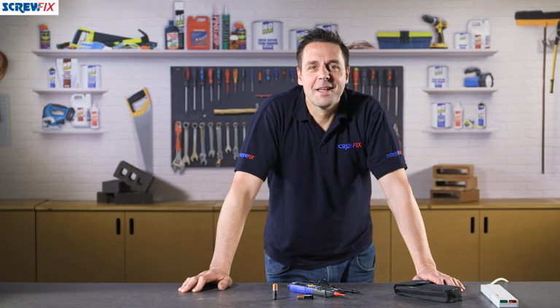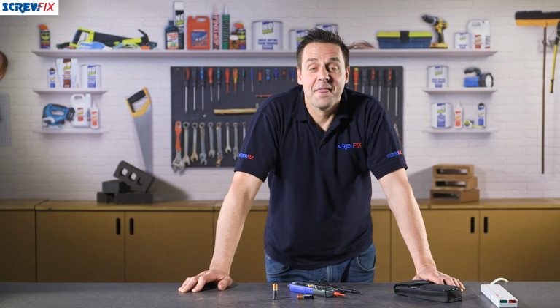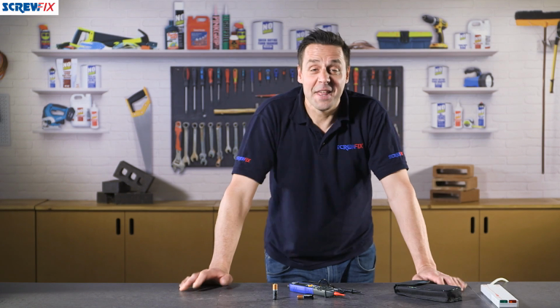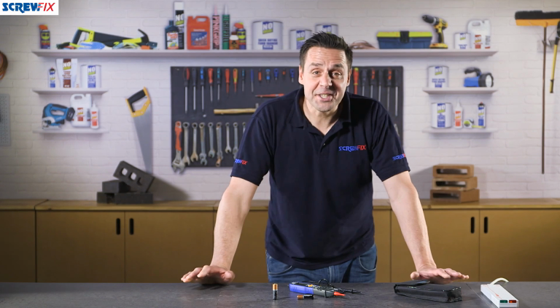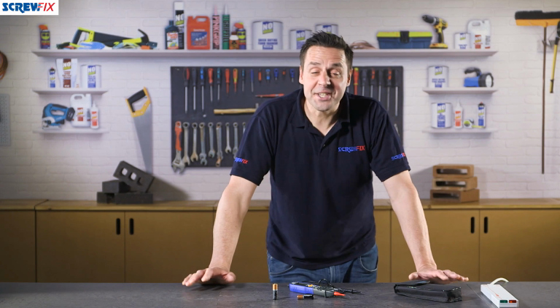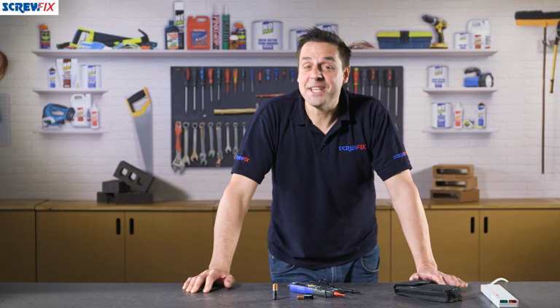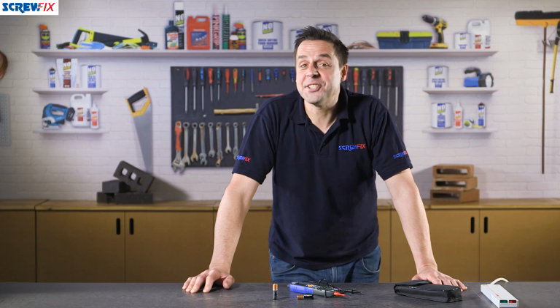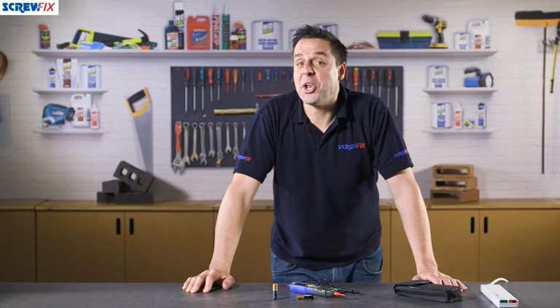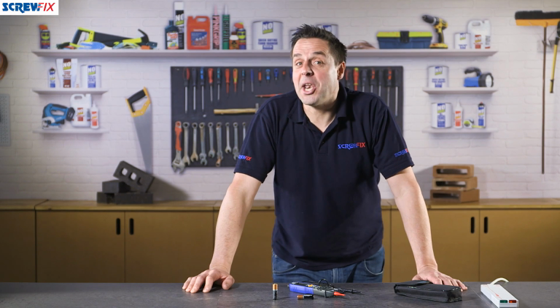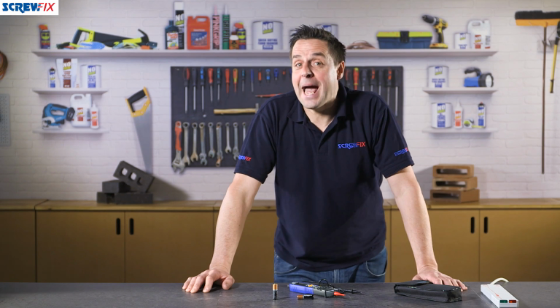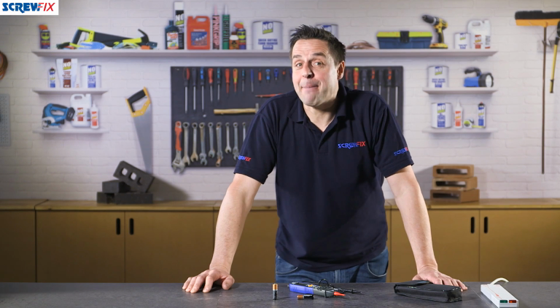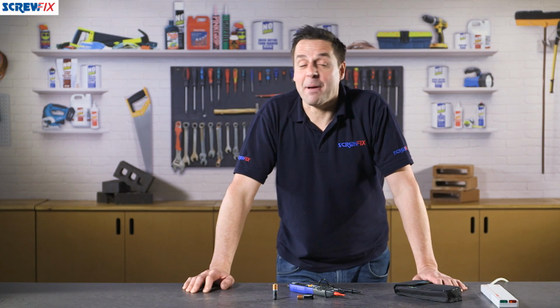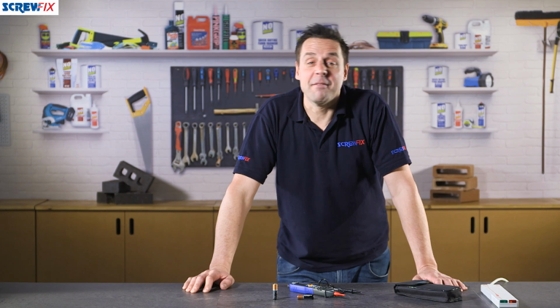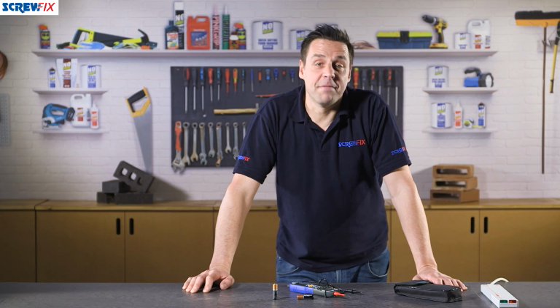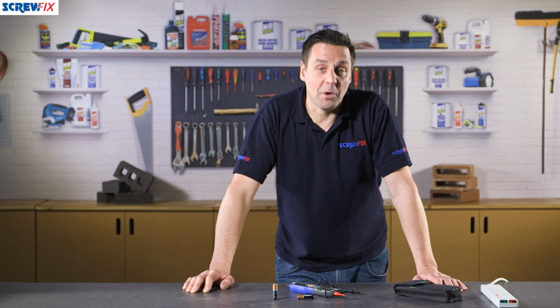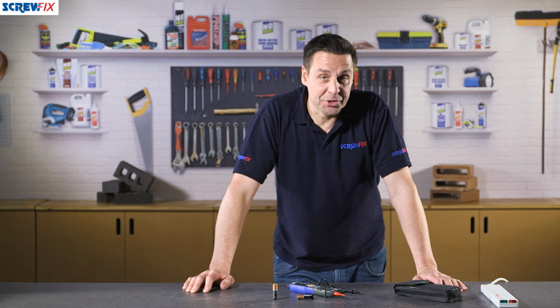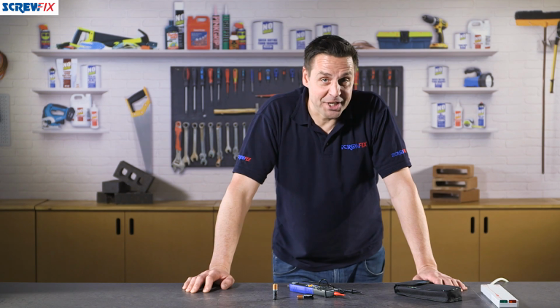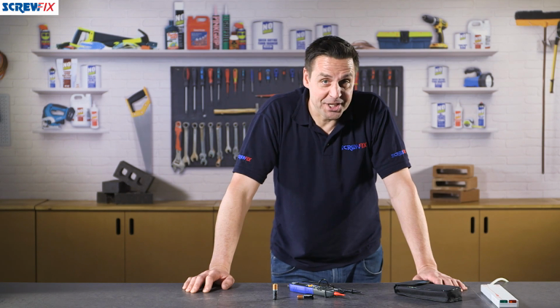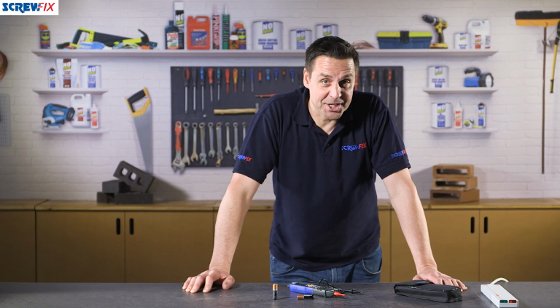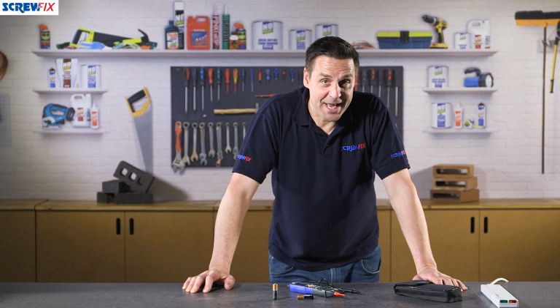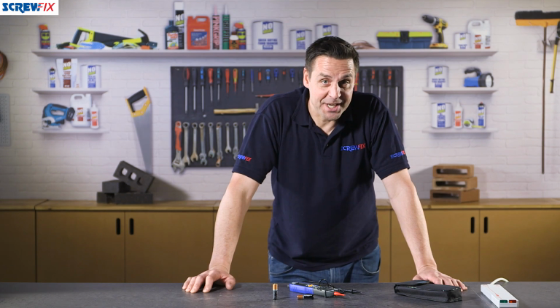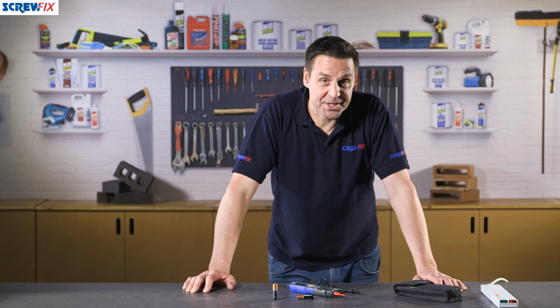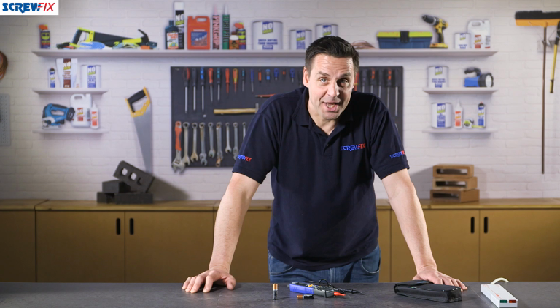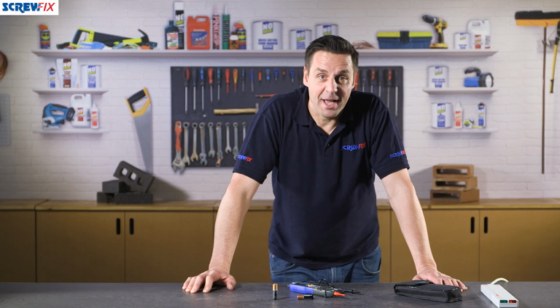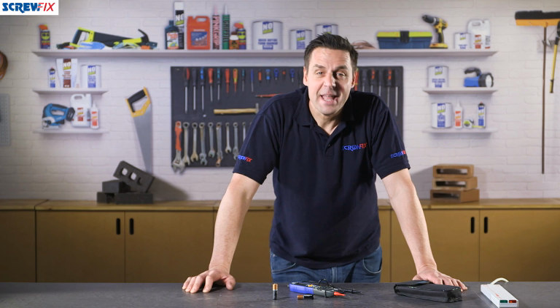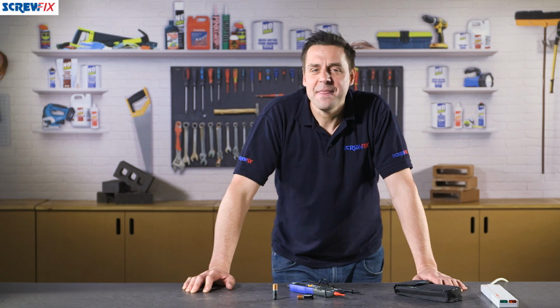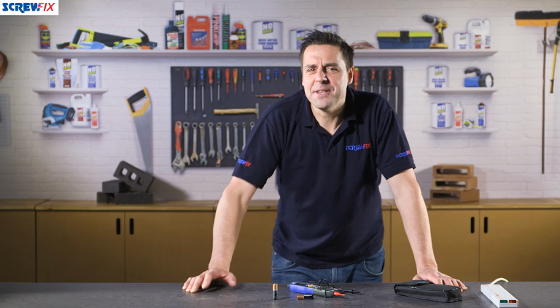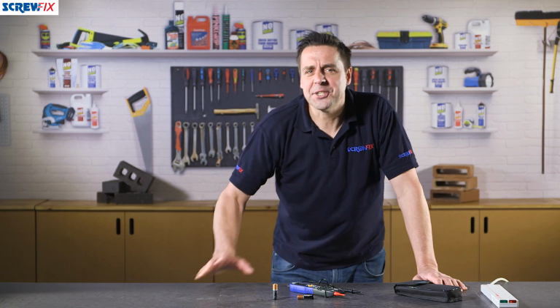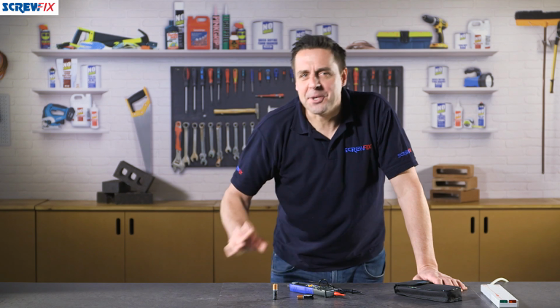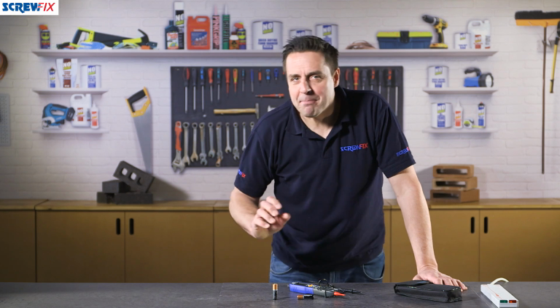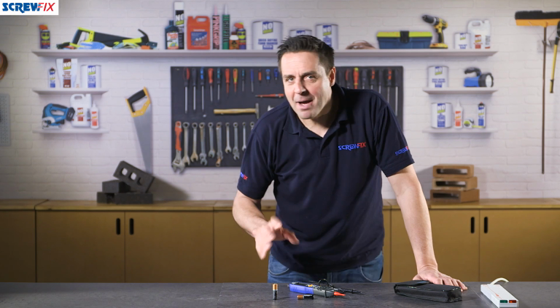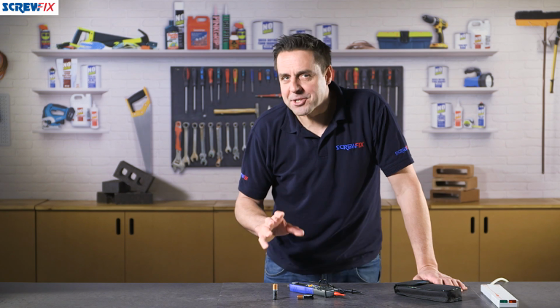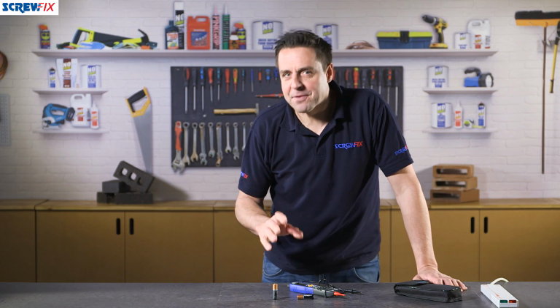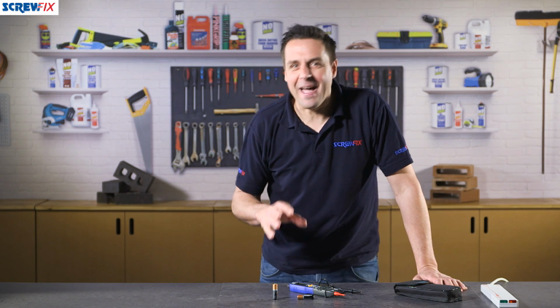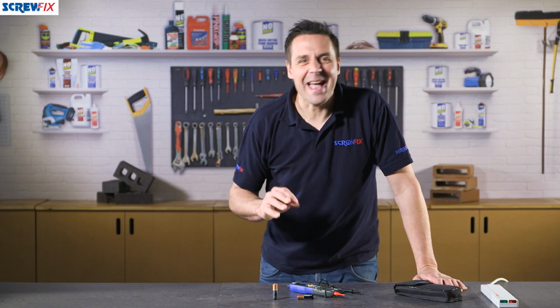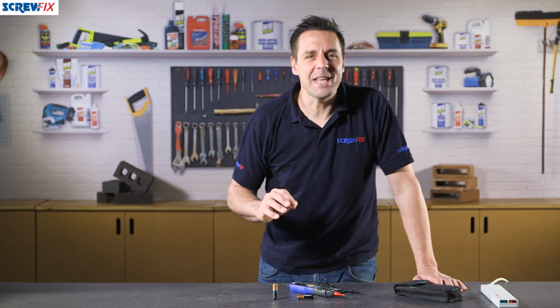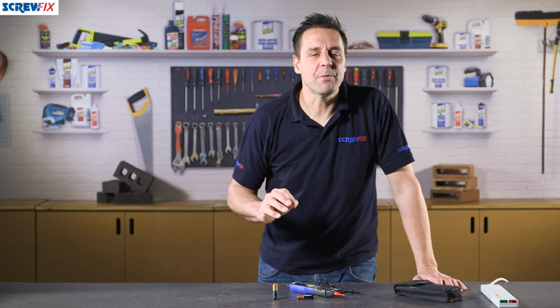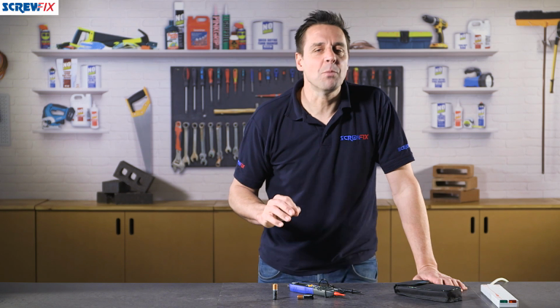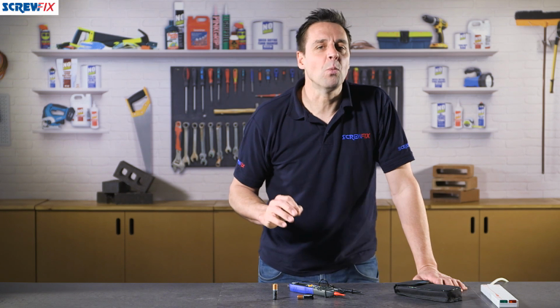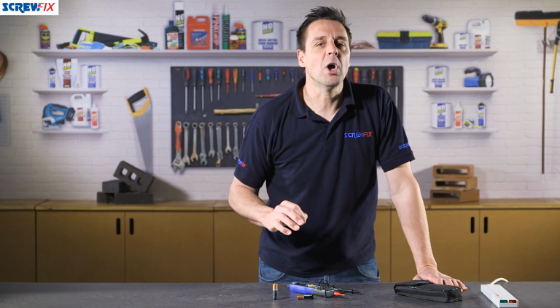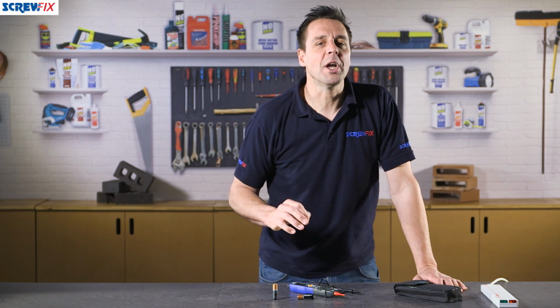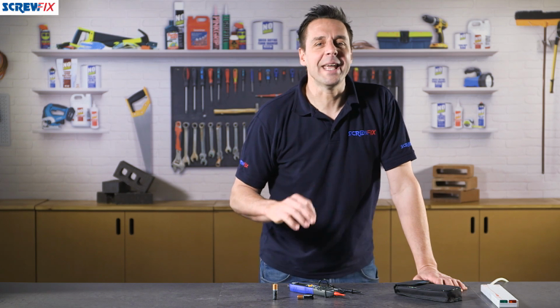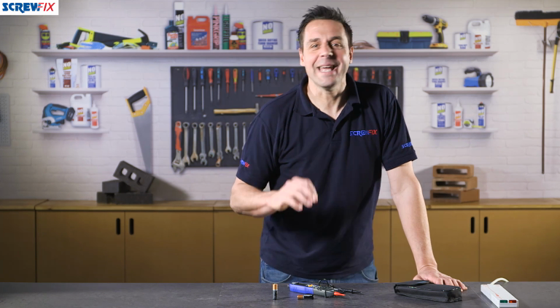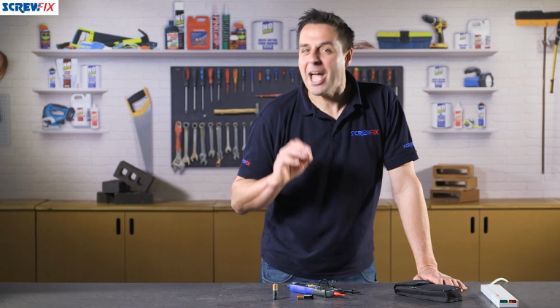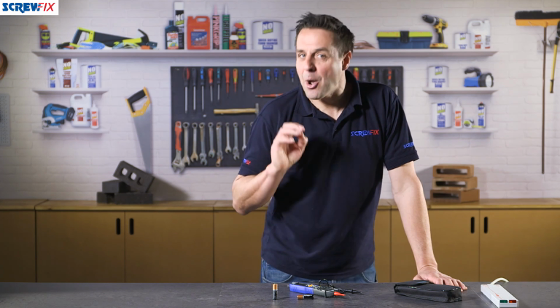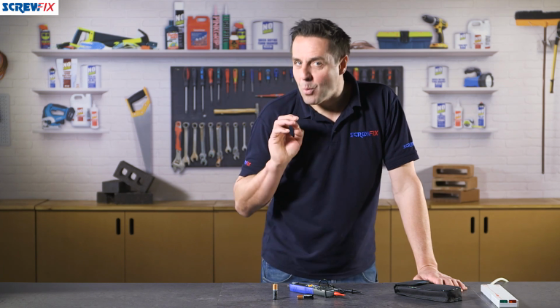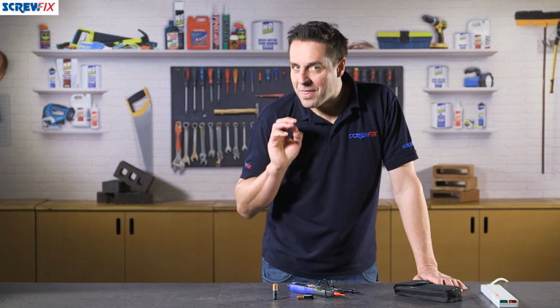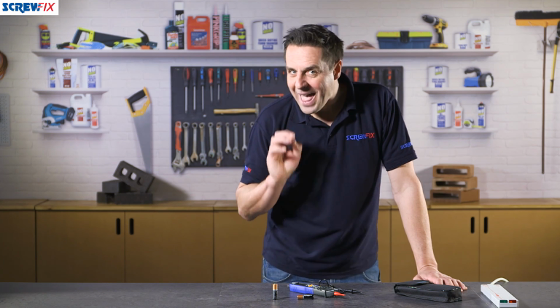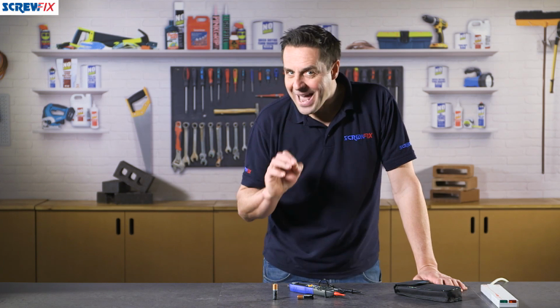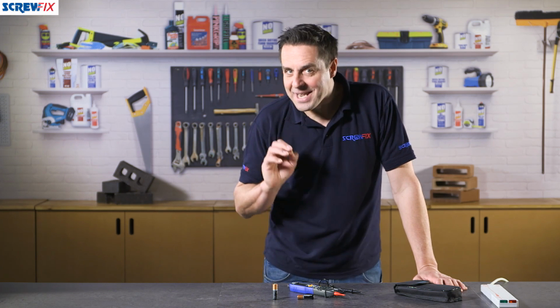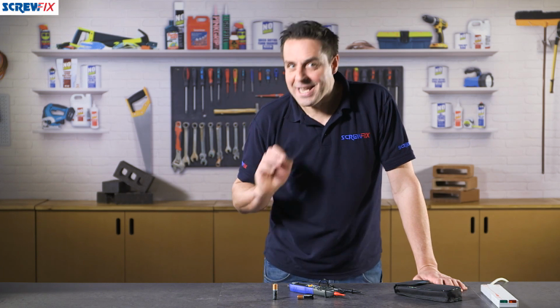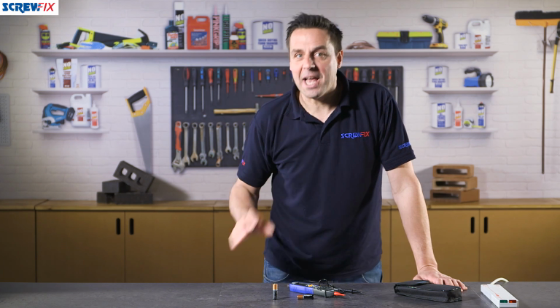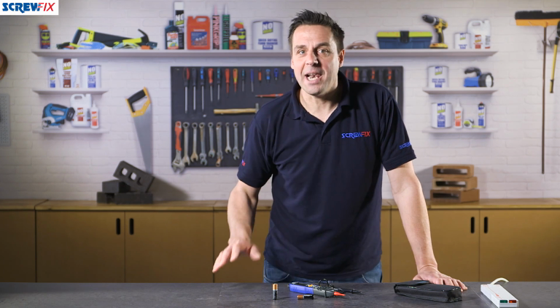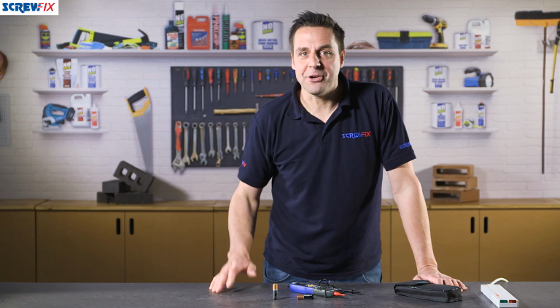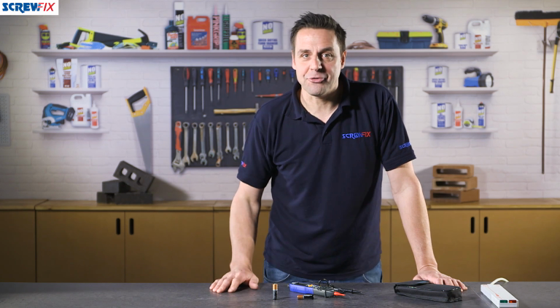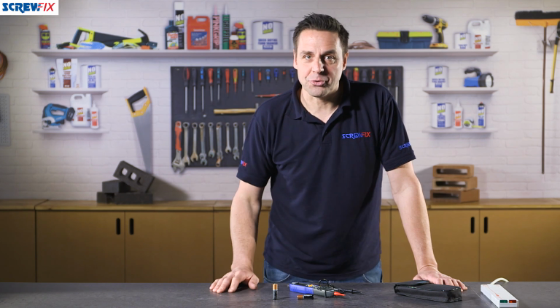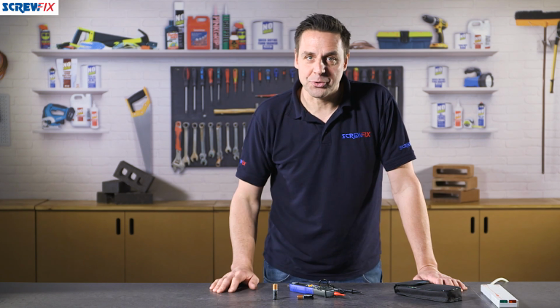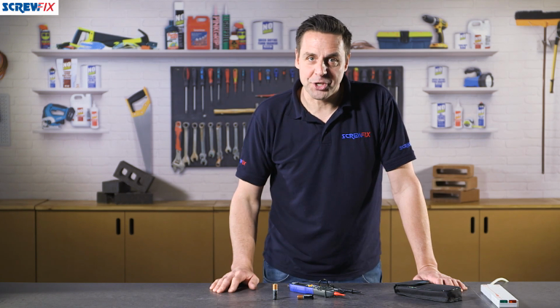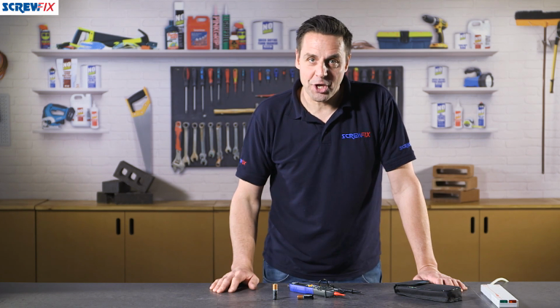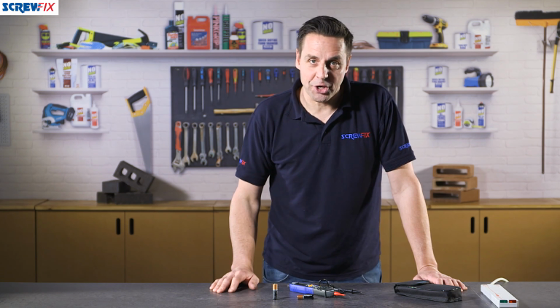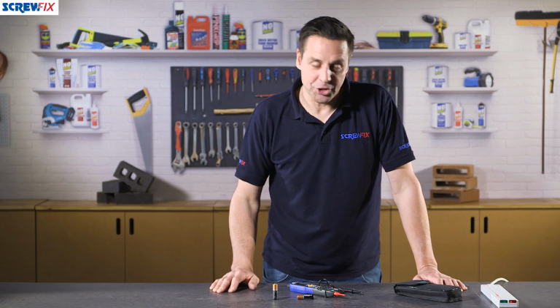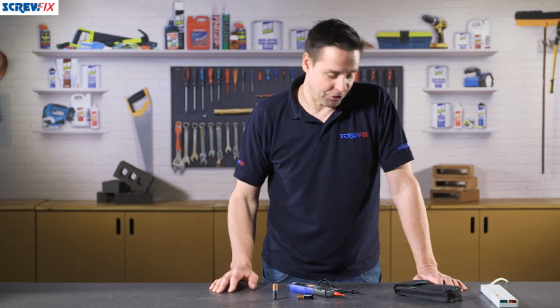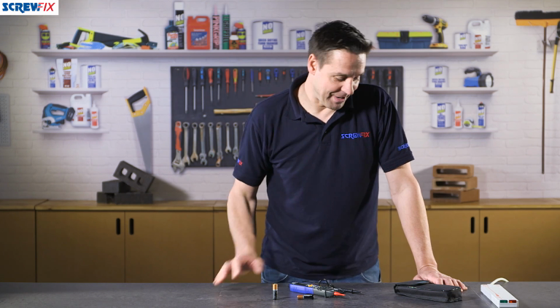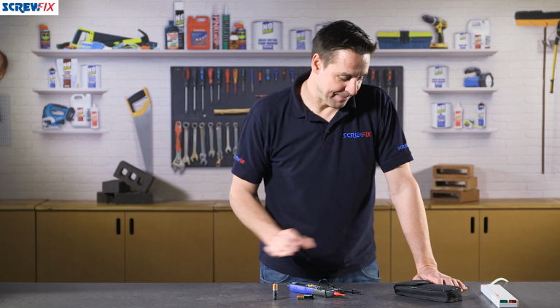This is the Lapp voltage tester. This is a must for anyone working with any electrical circuitry.